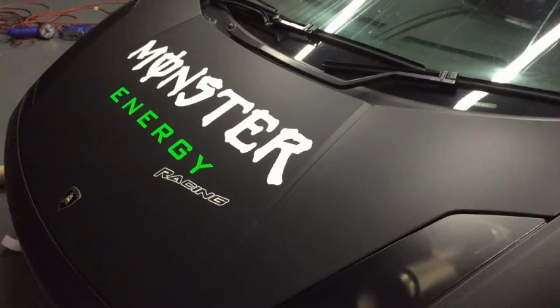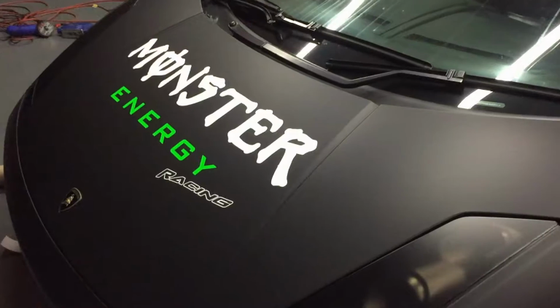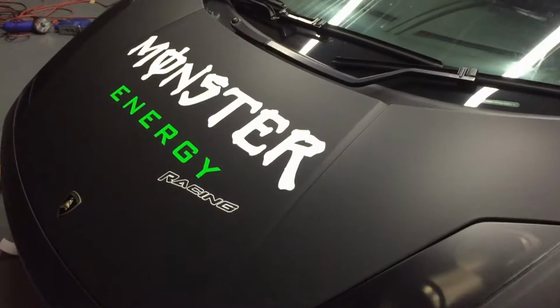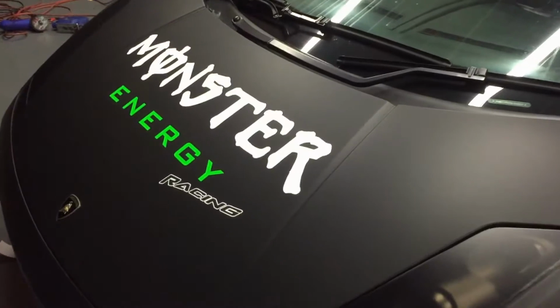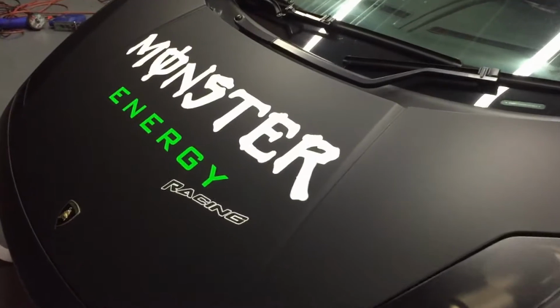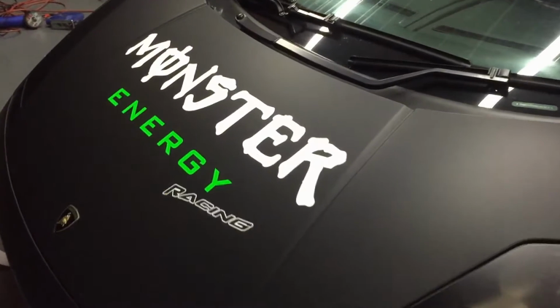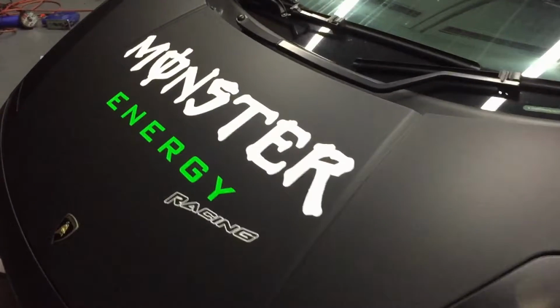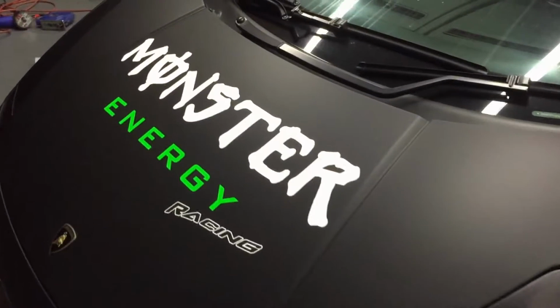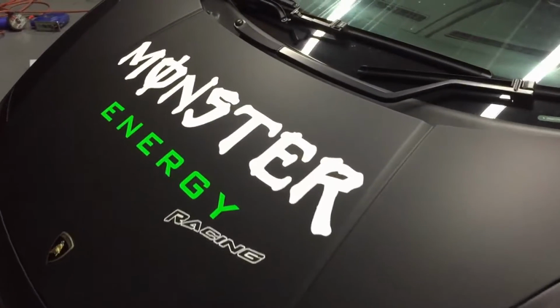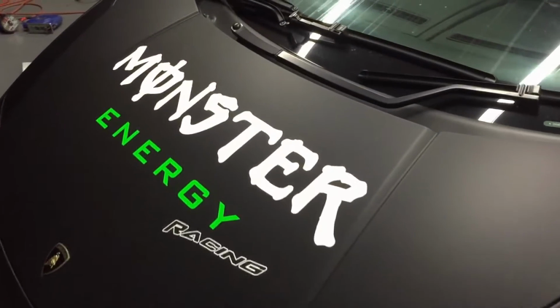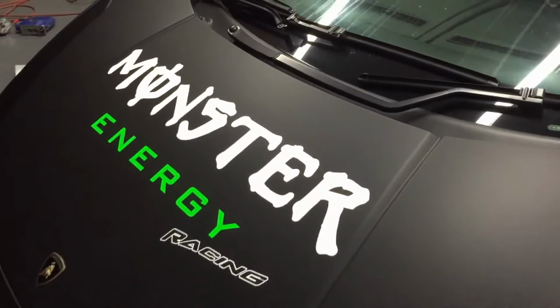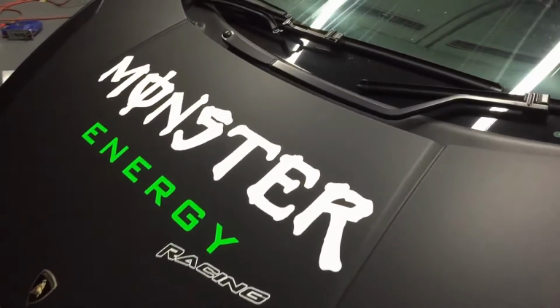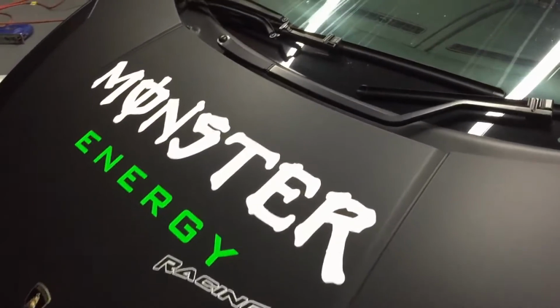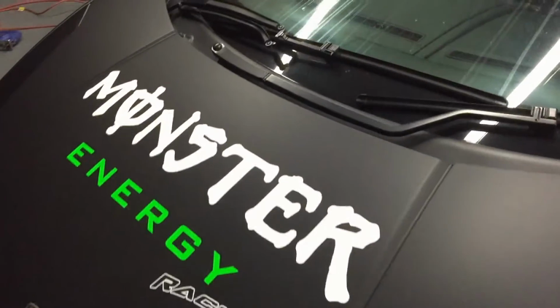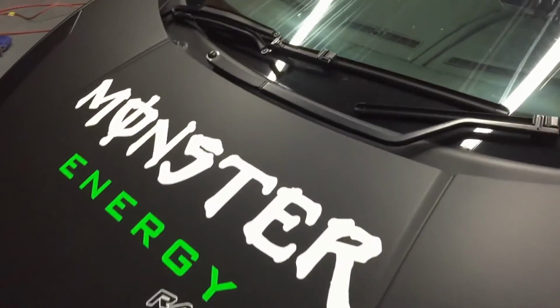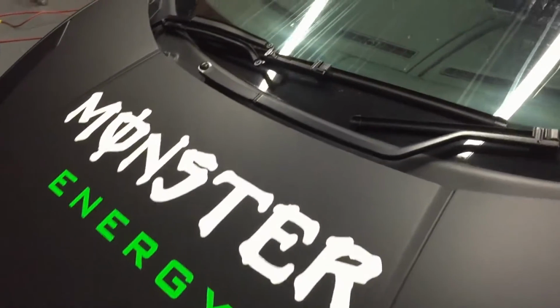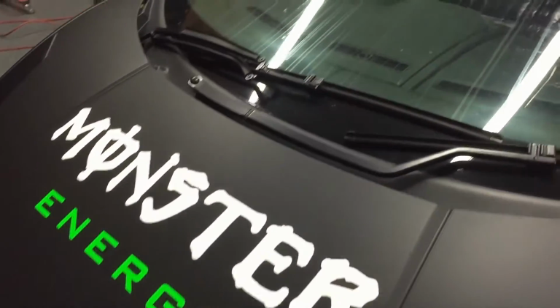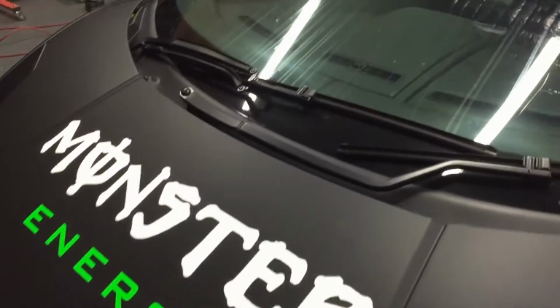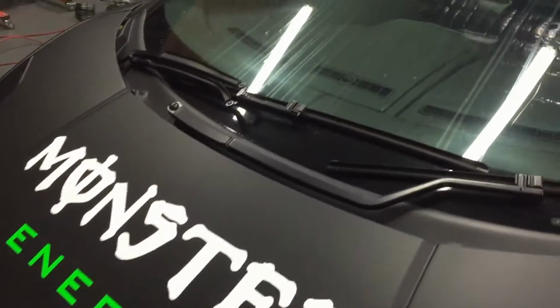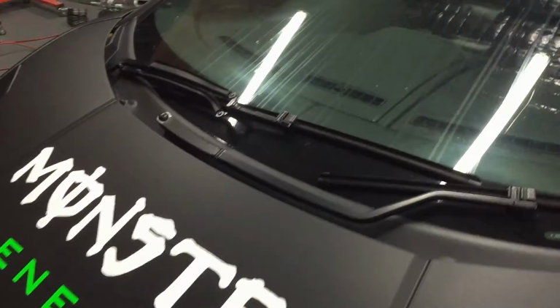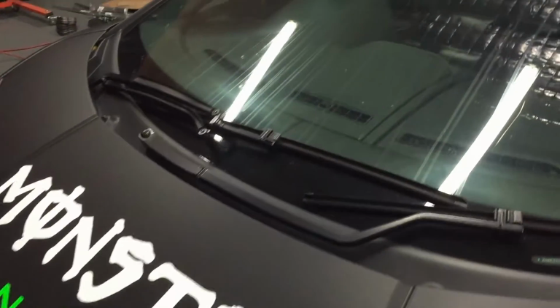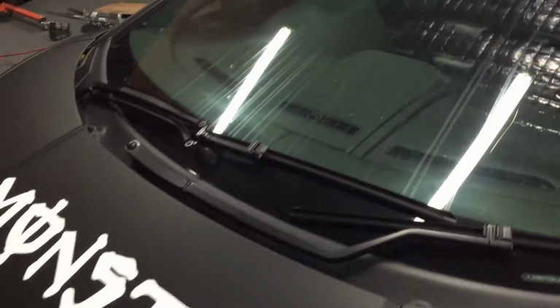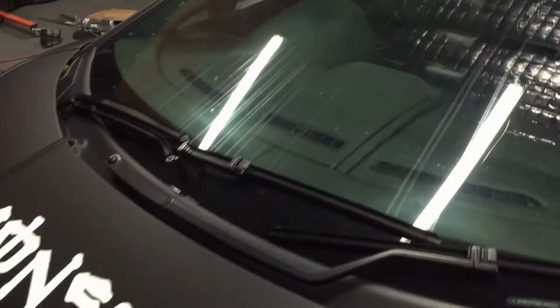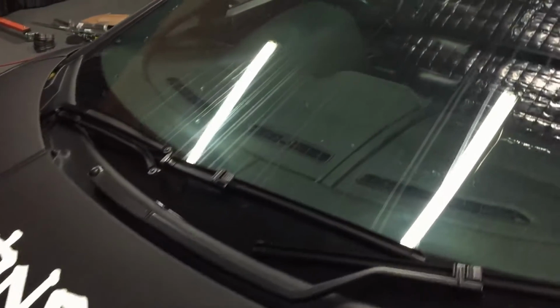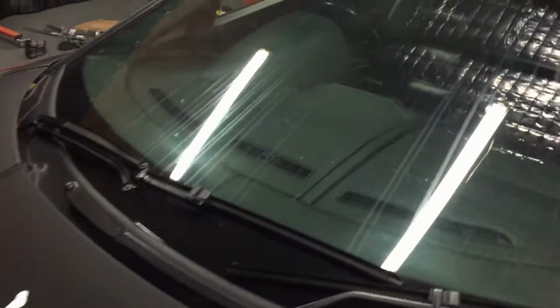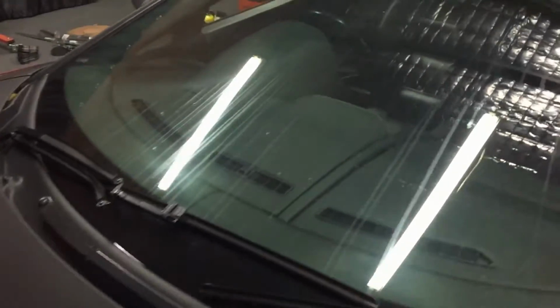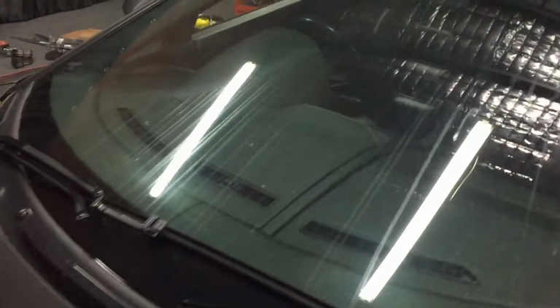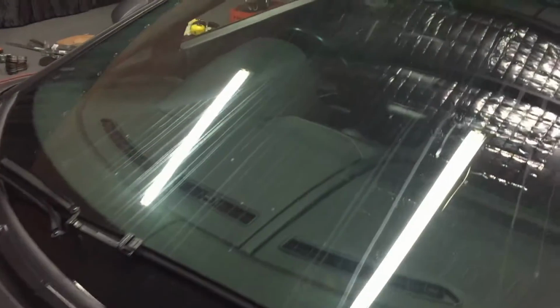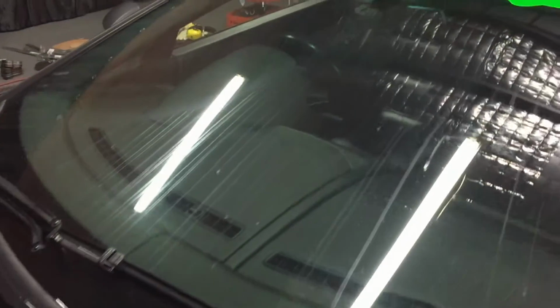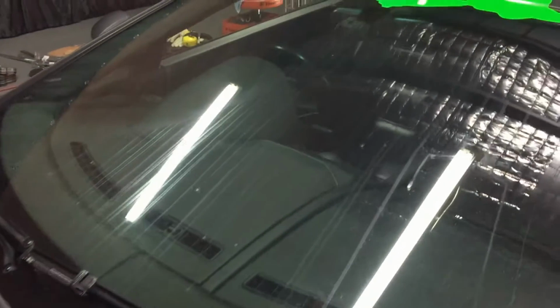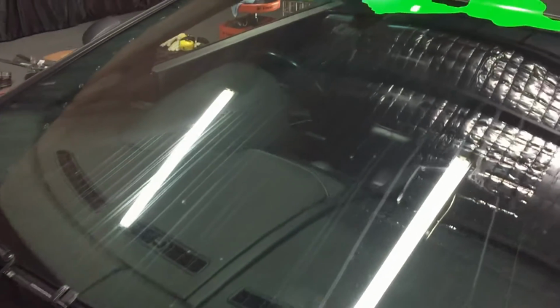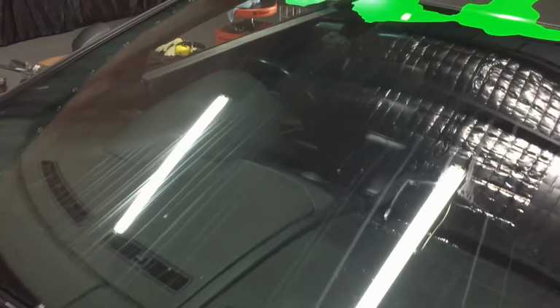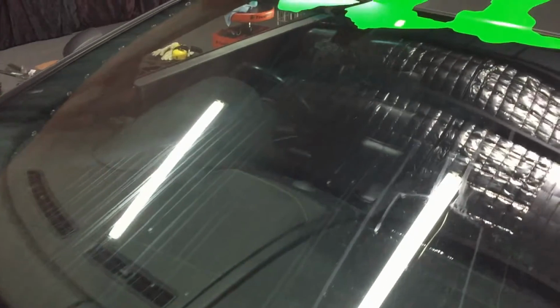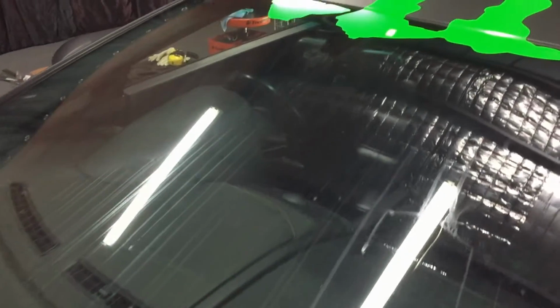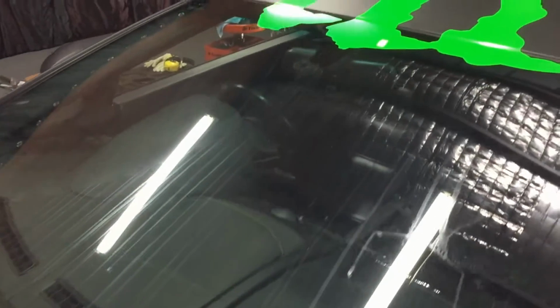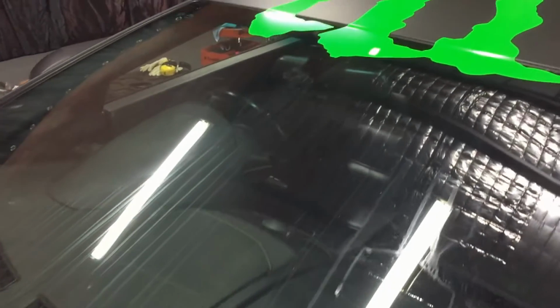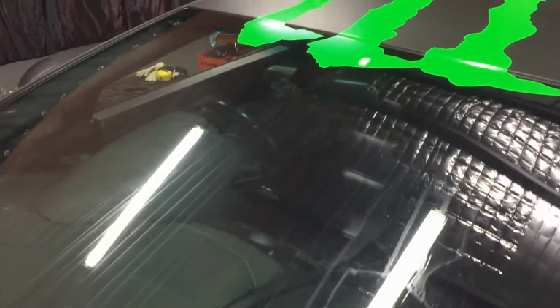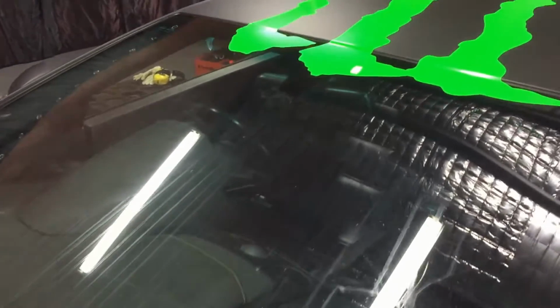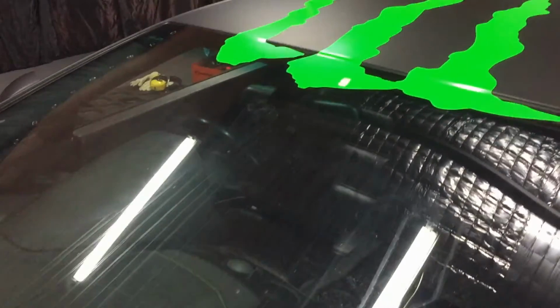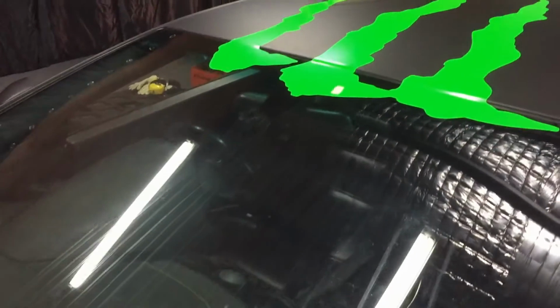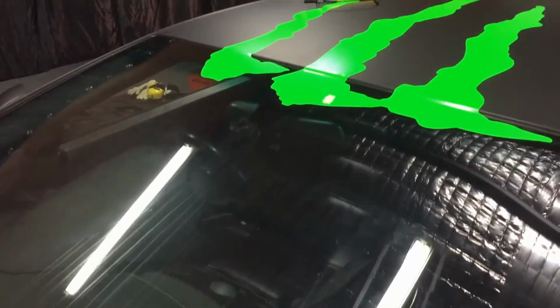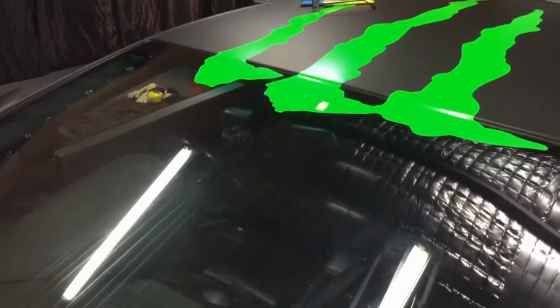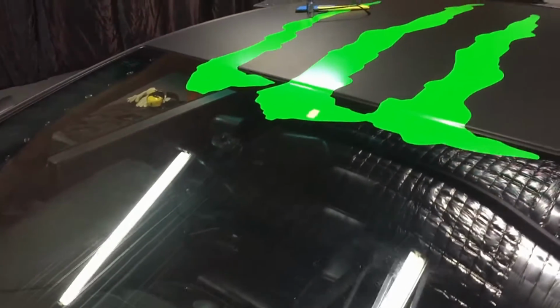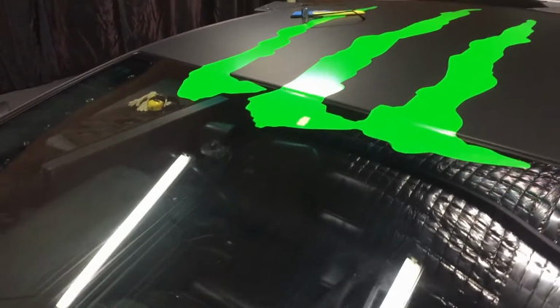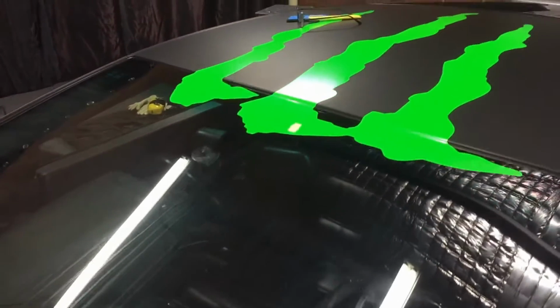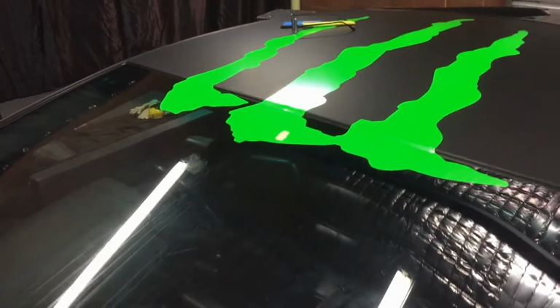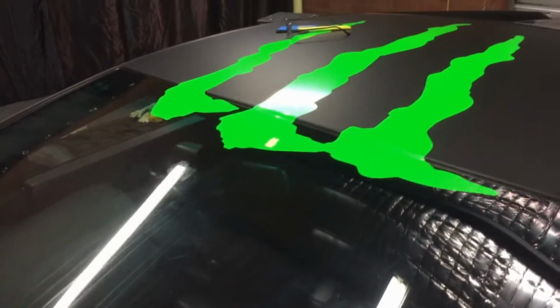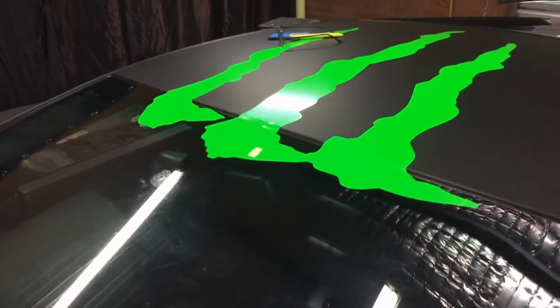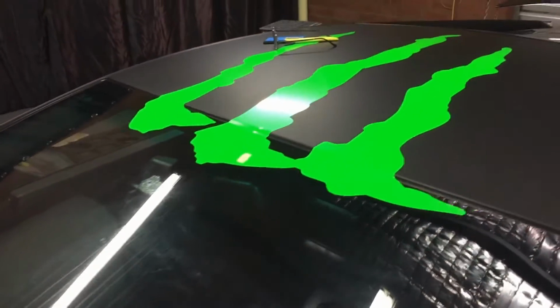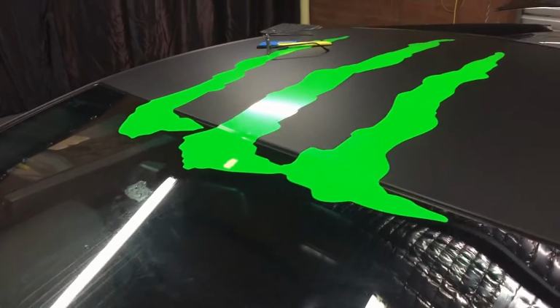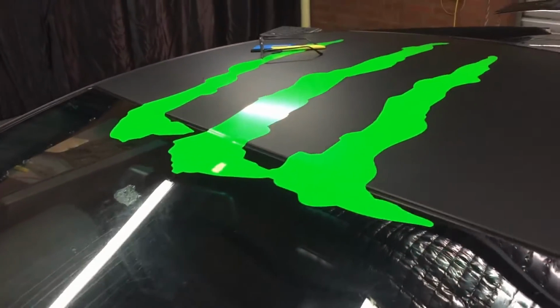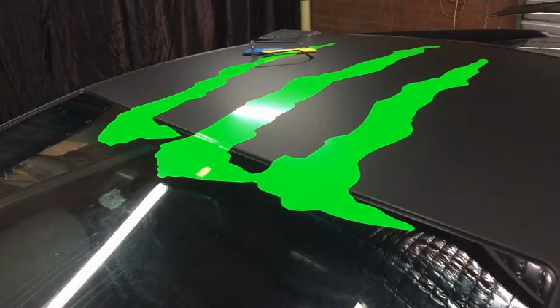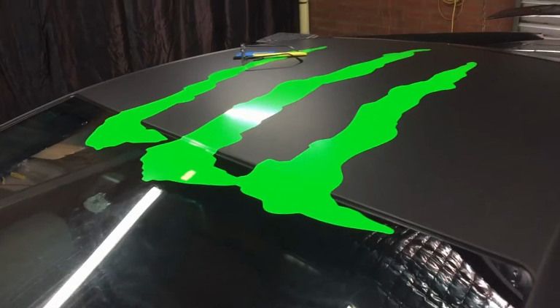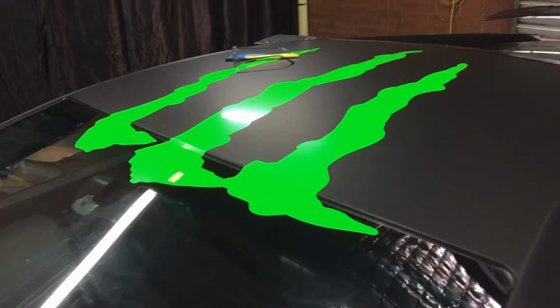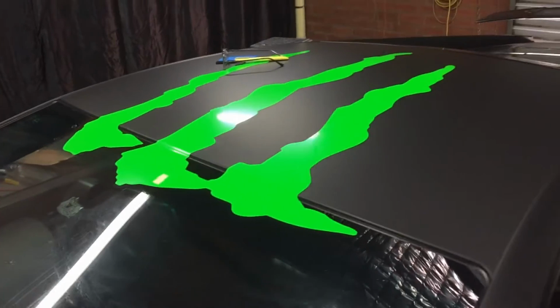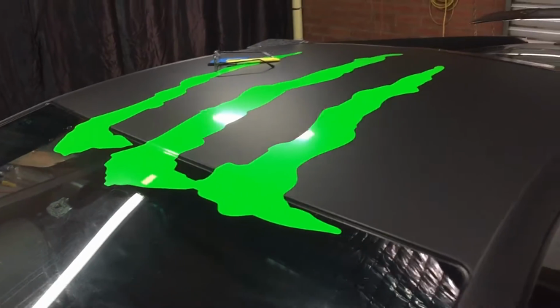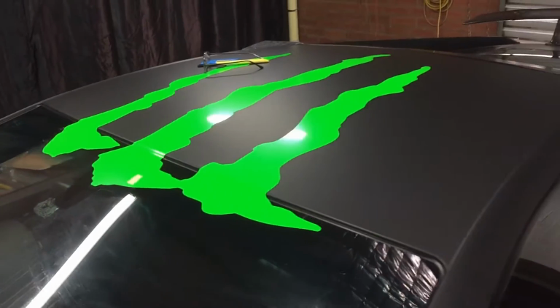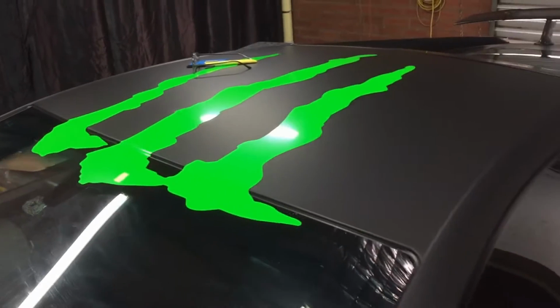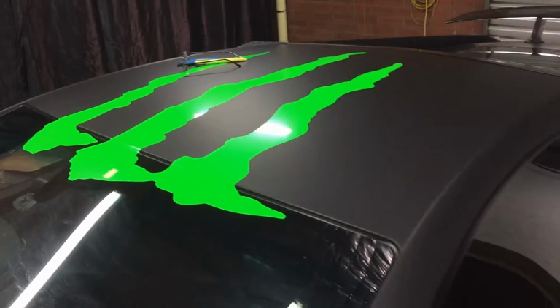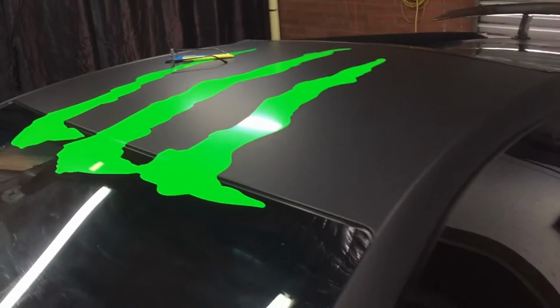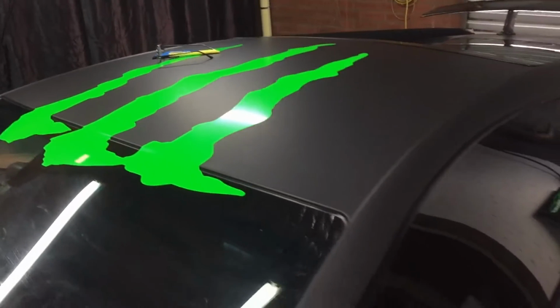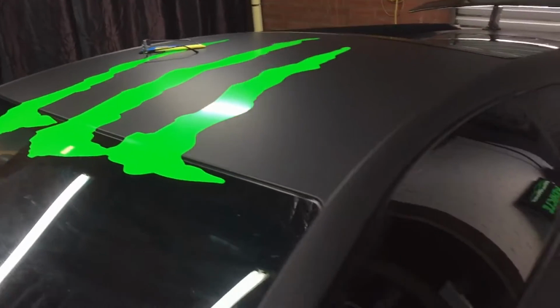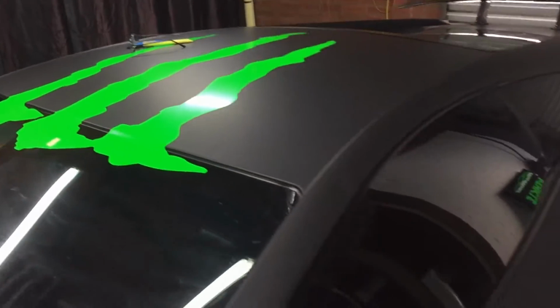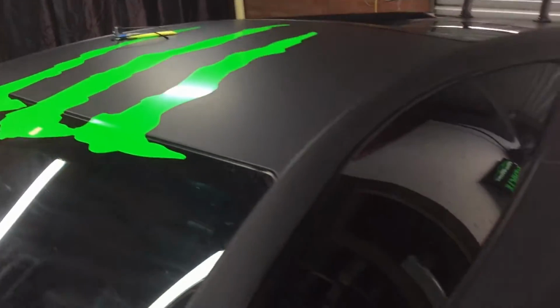Hi guys, Mark Murray here from GSN. I just want to give you a quick example of the amount of profit in vehicle signage.